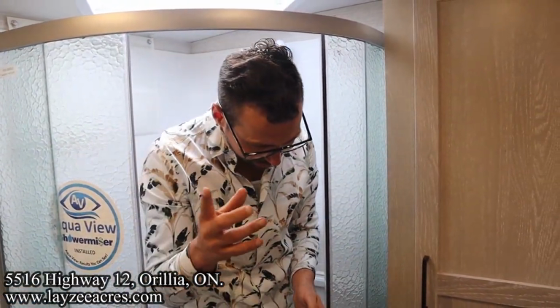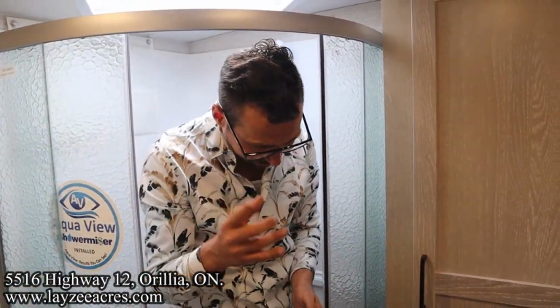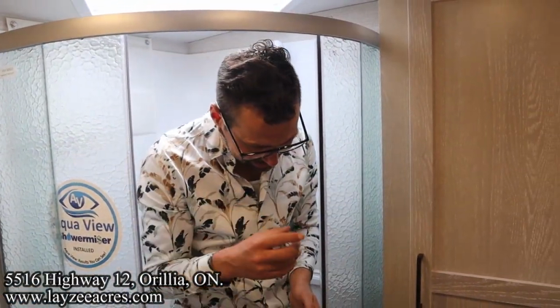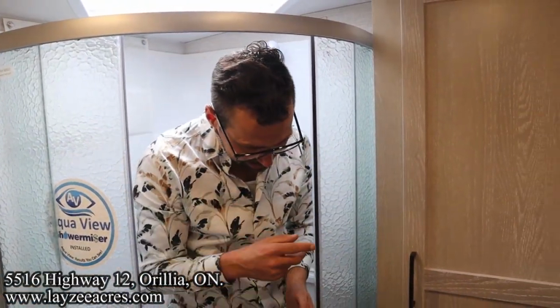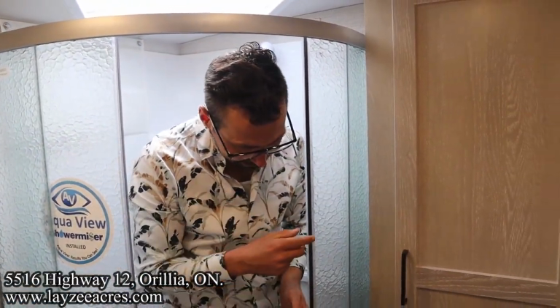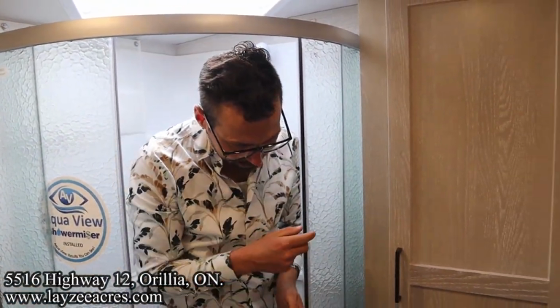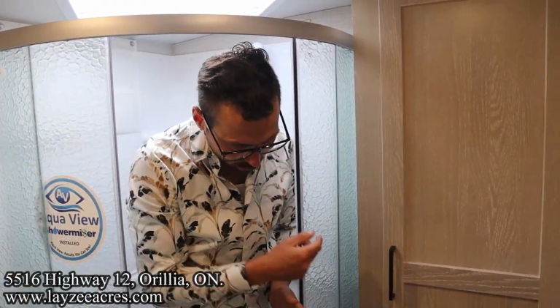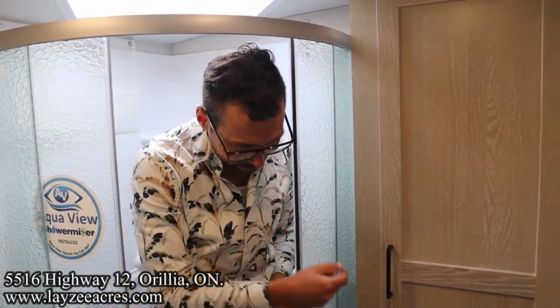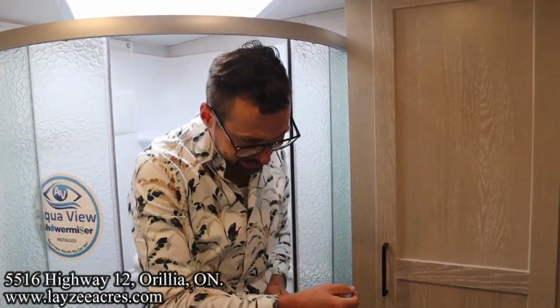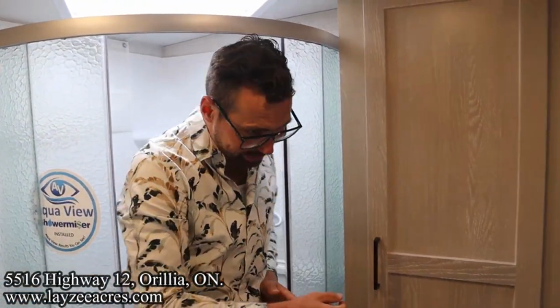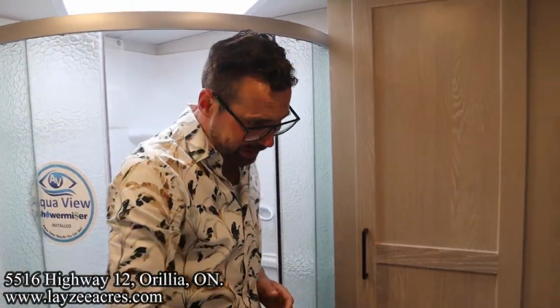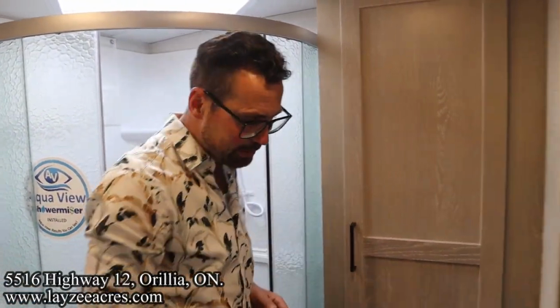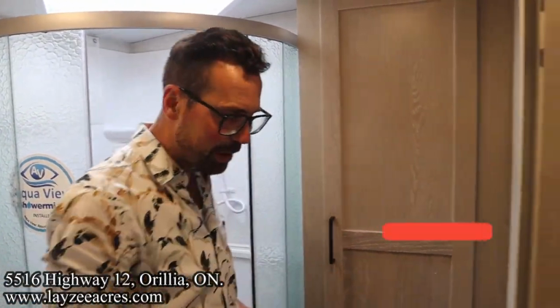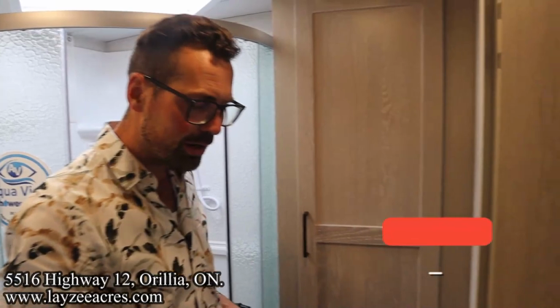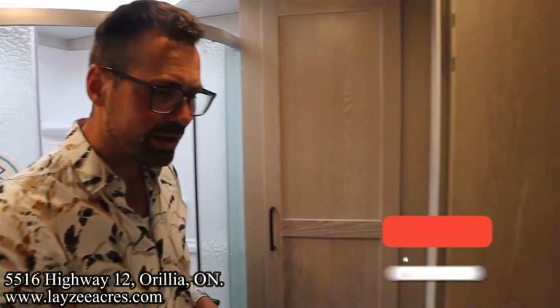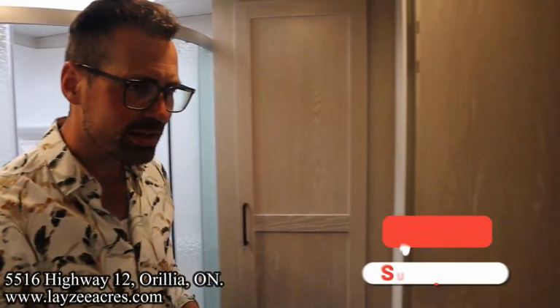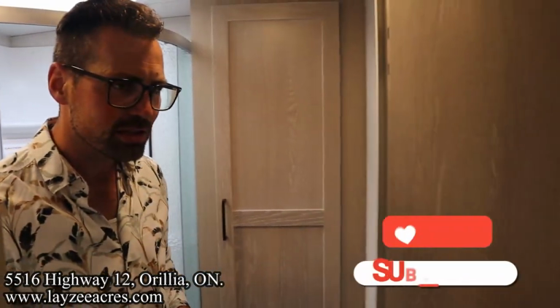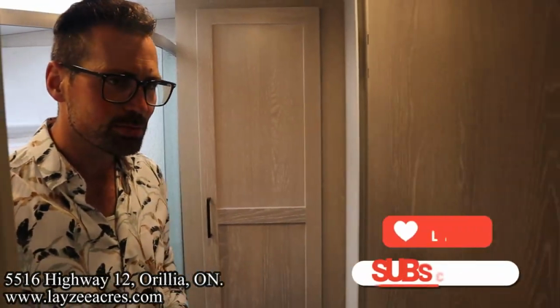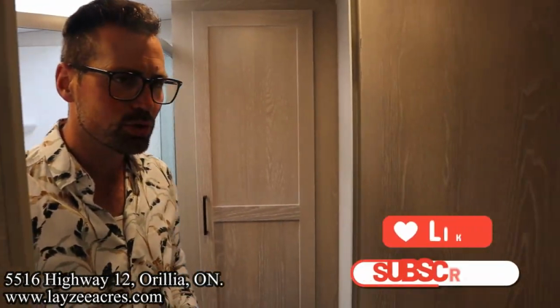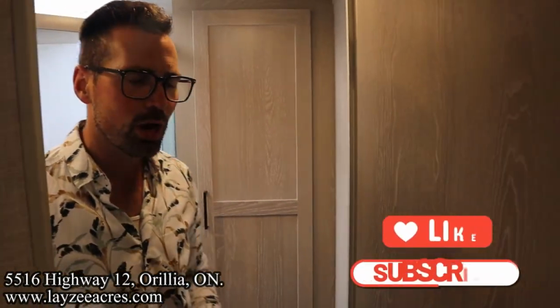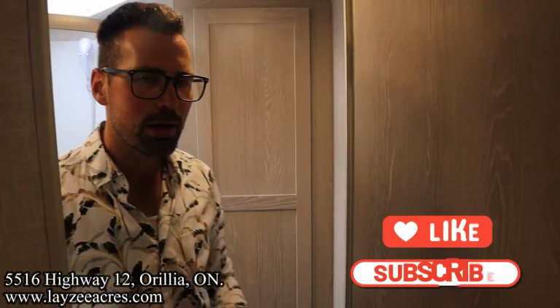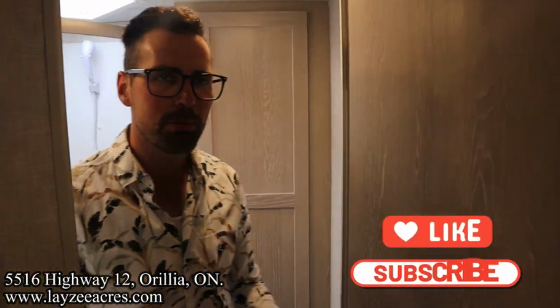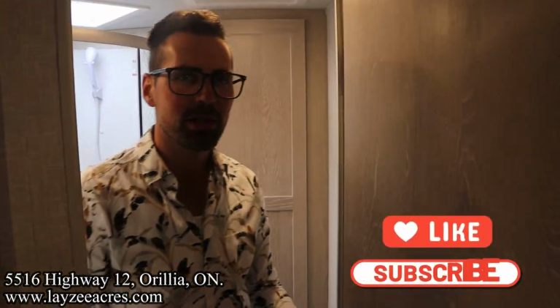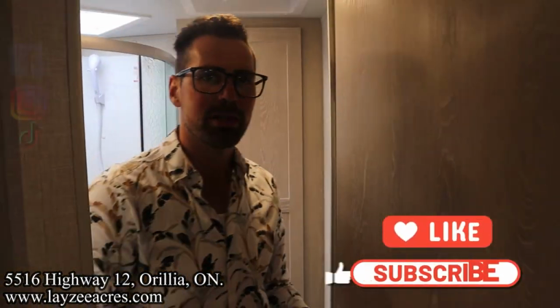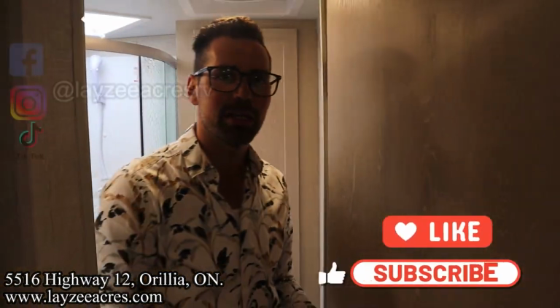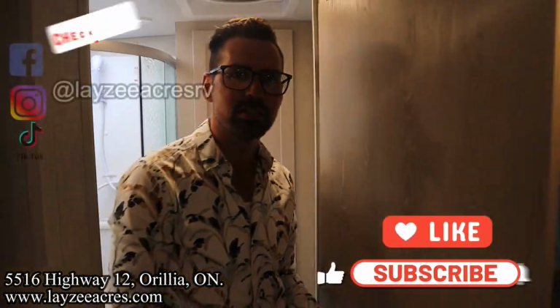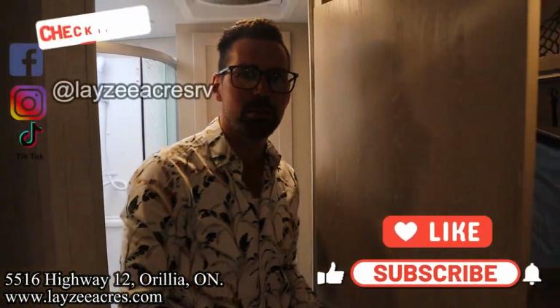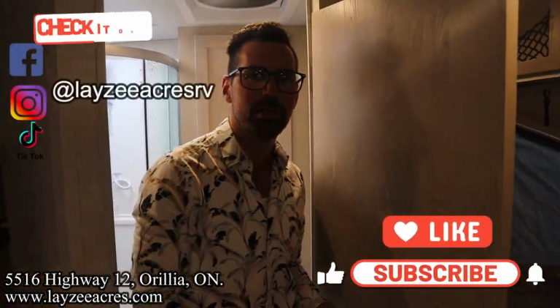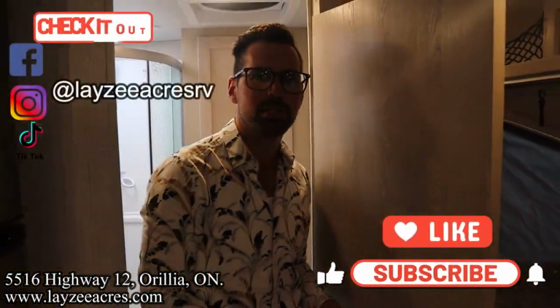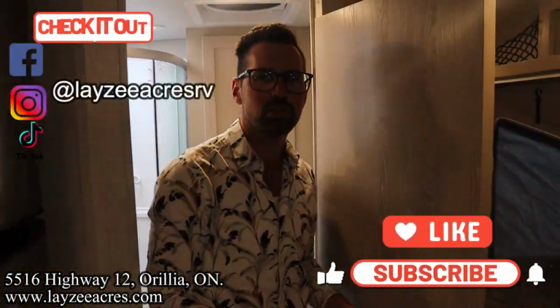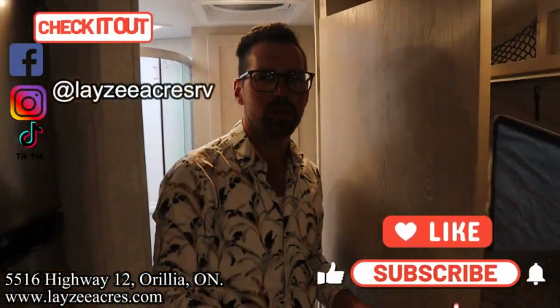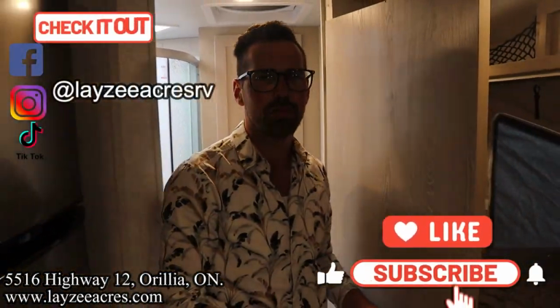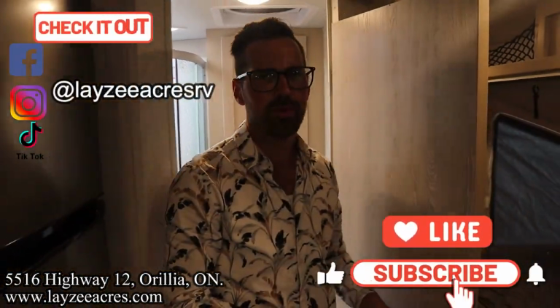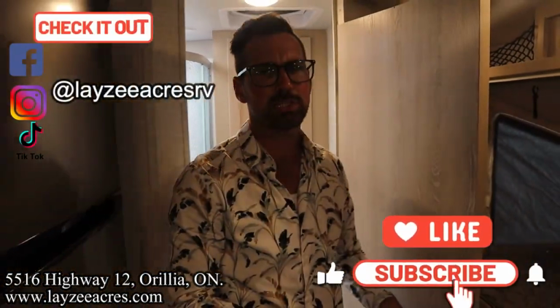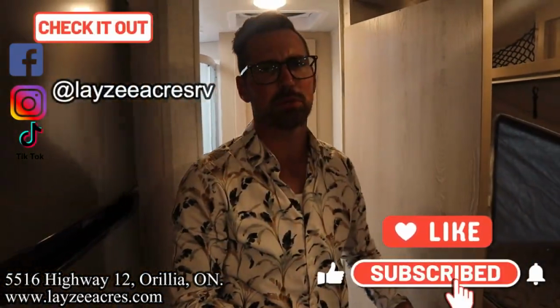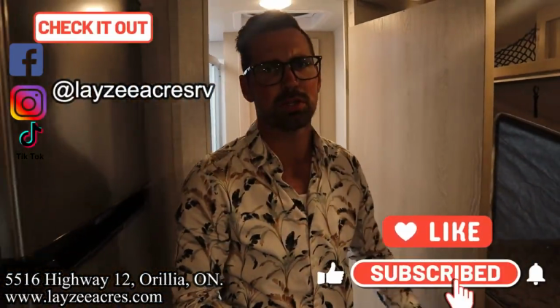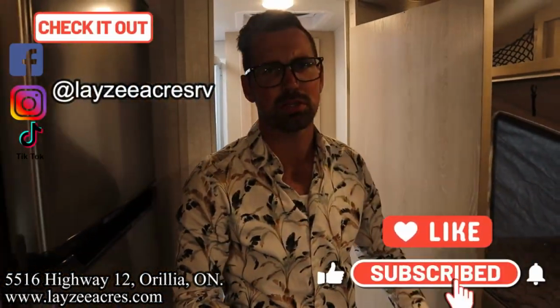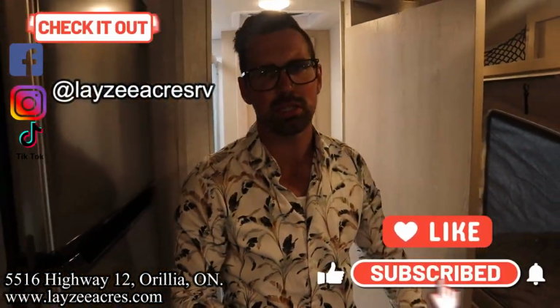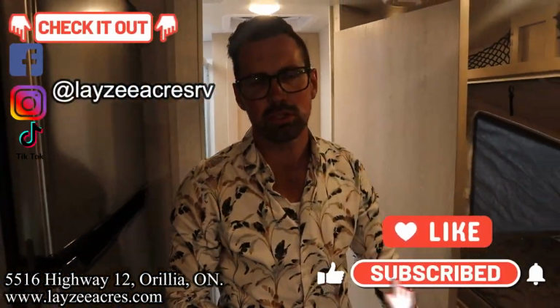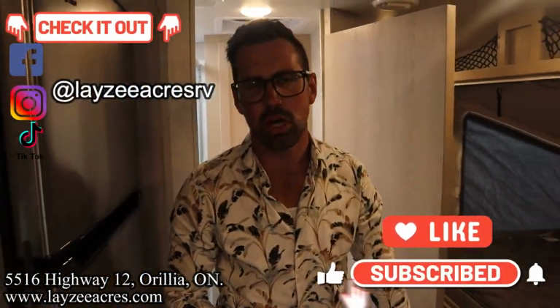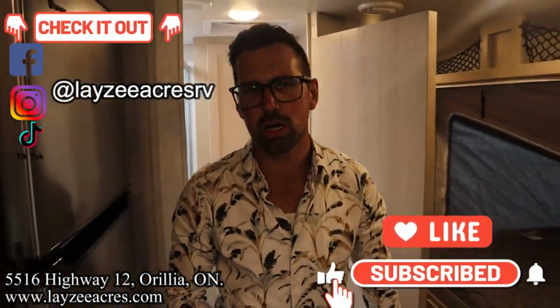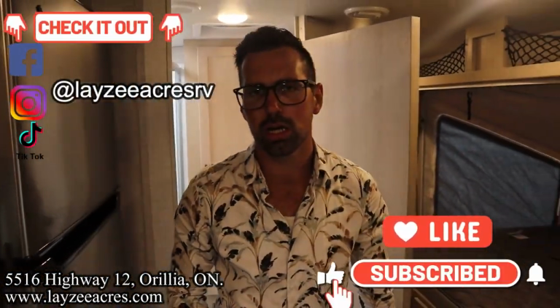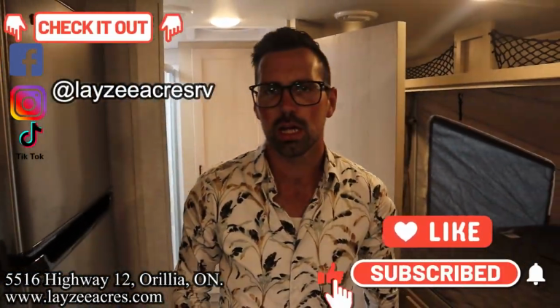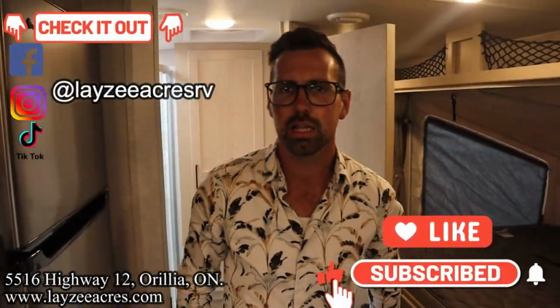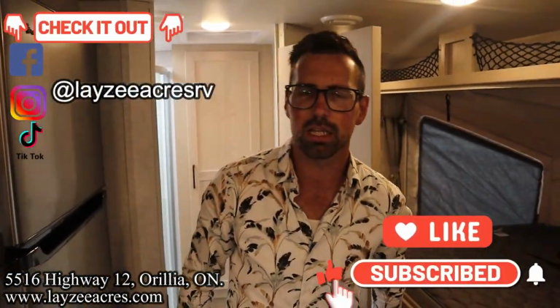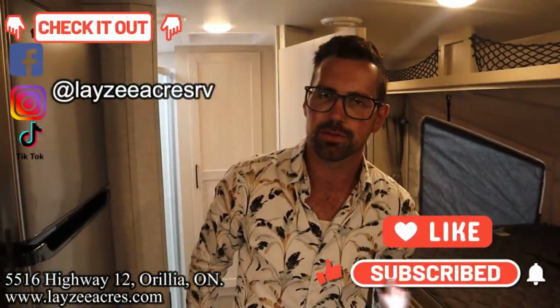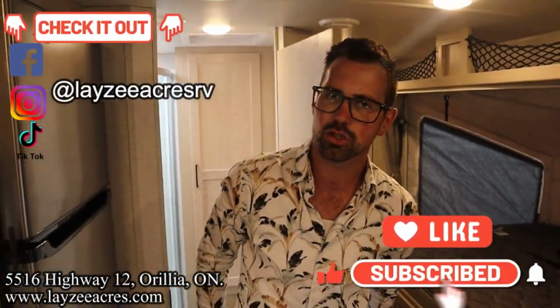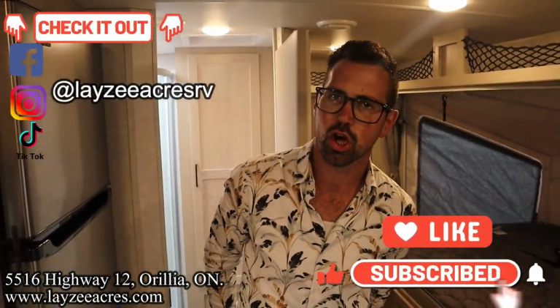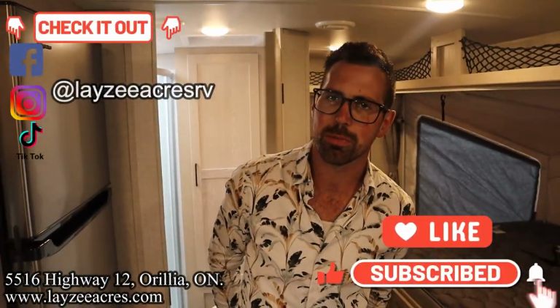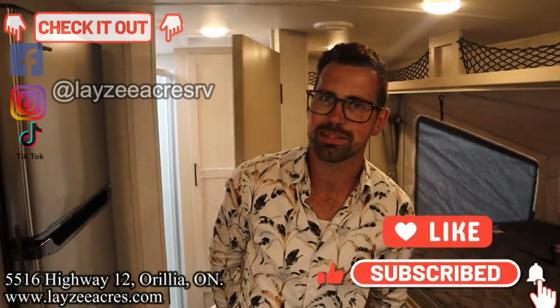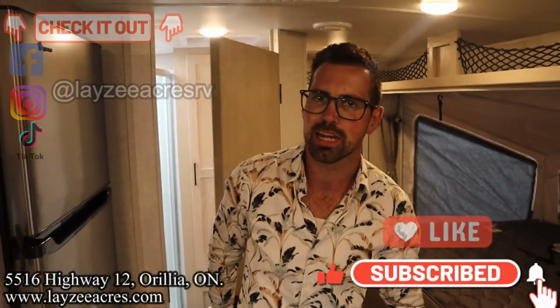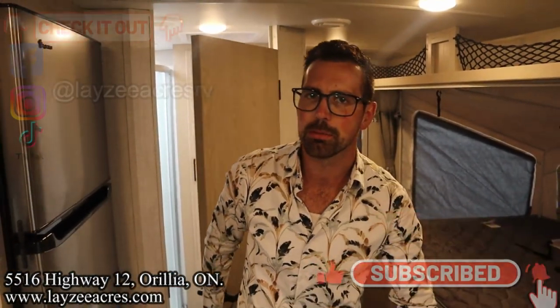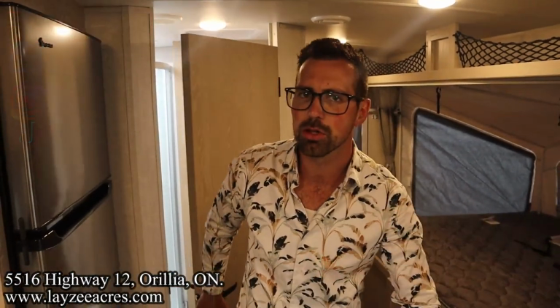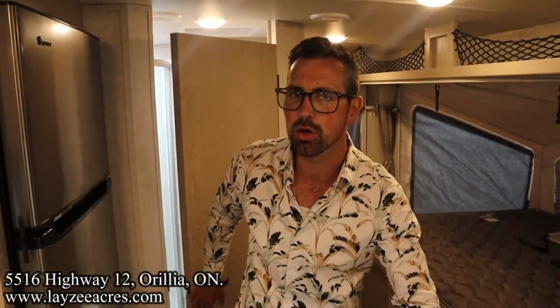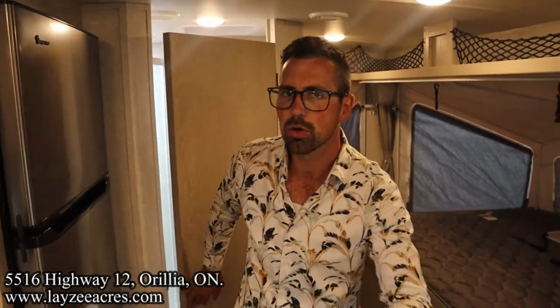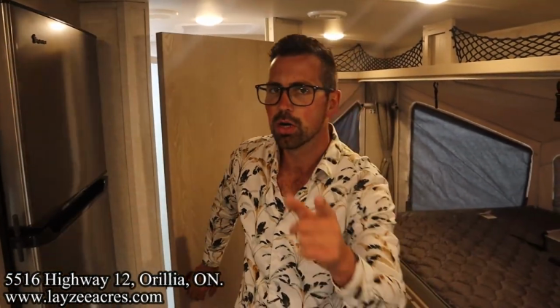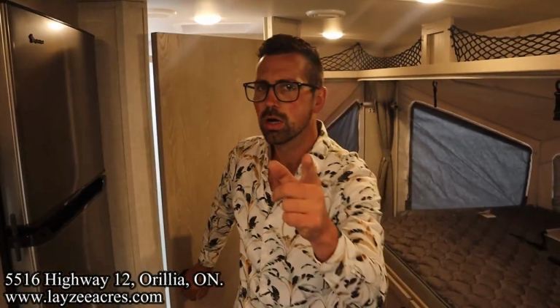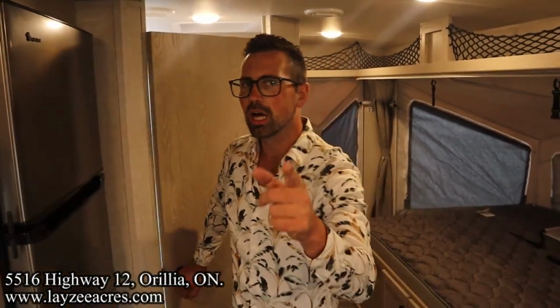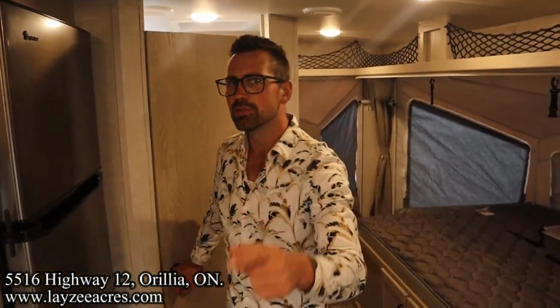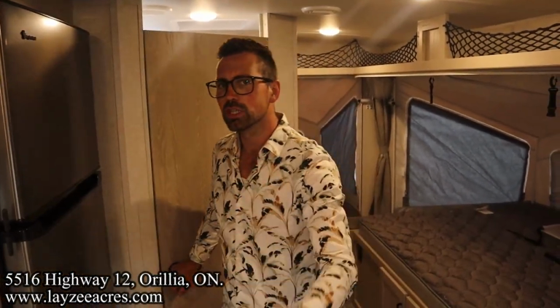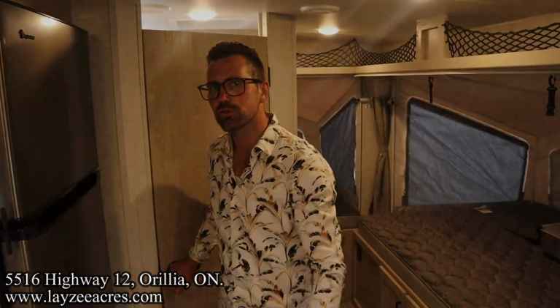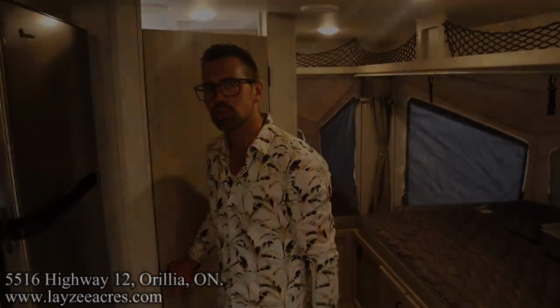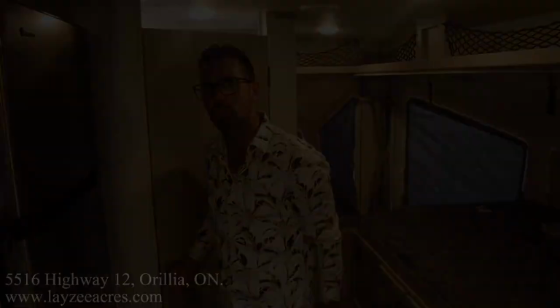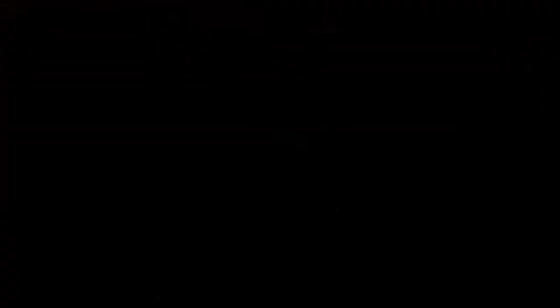That's the video. Hit the like button, hit the subscribe button, hit us up on Instagram, Facebook, and TikTok. Leave us a comment down below. Have a good day.